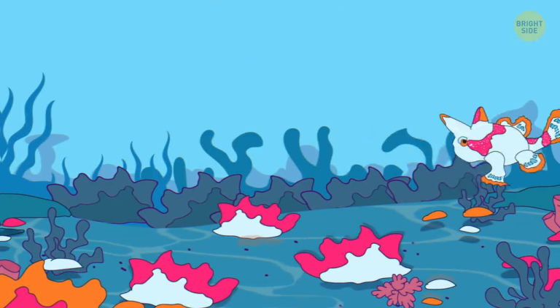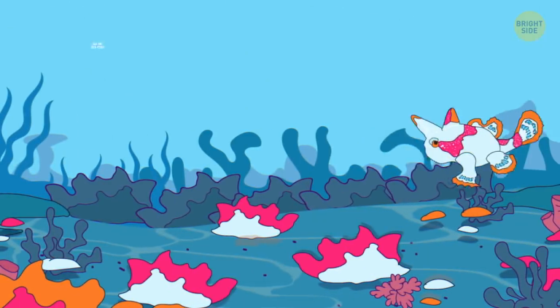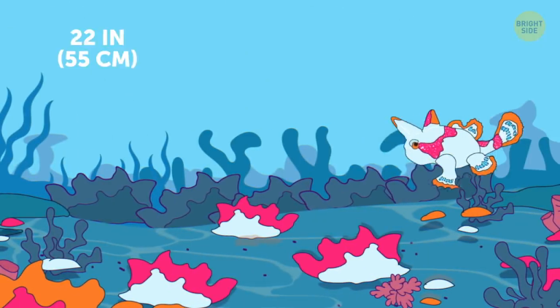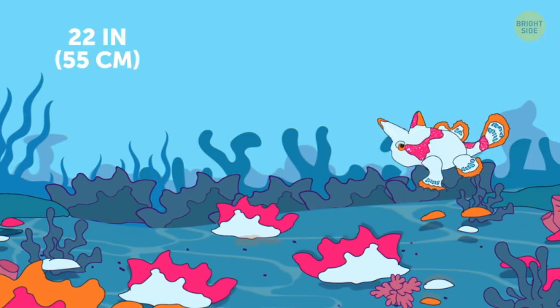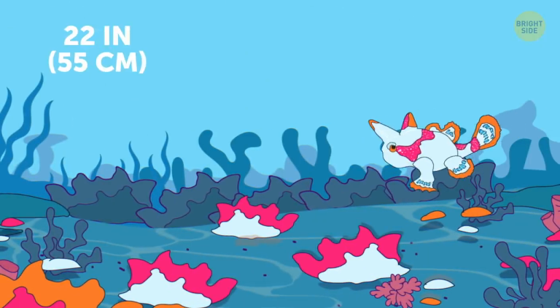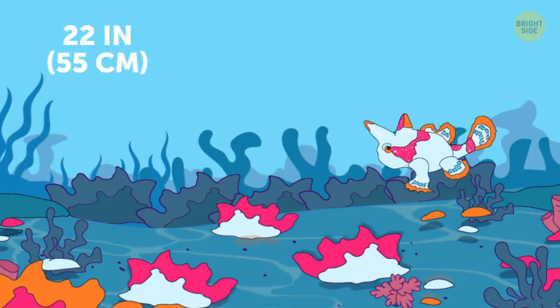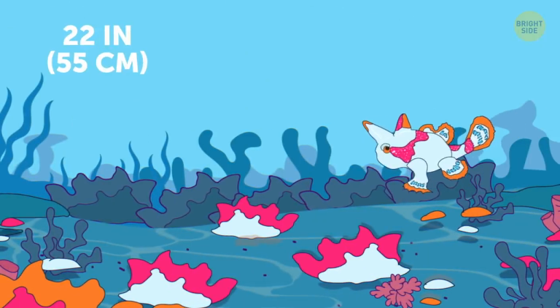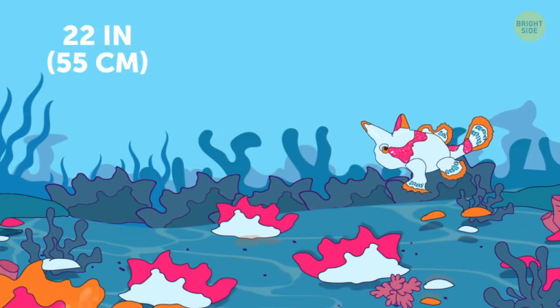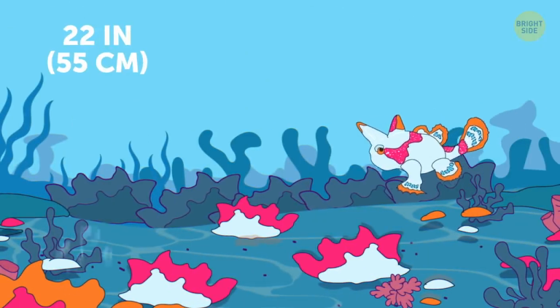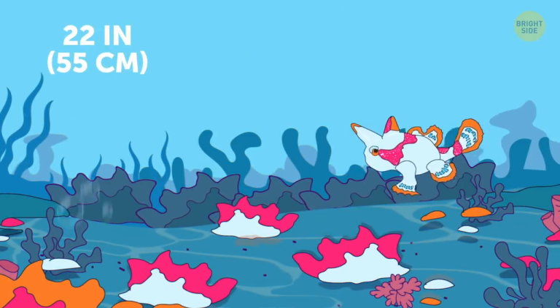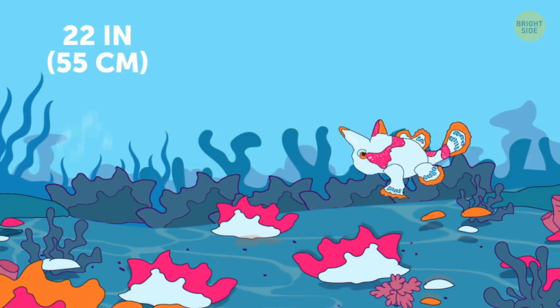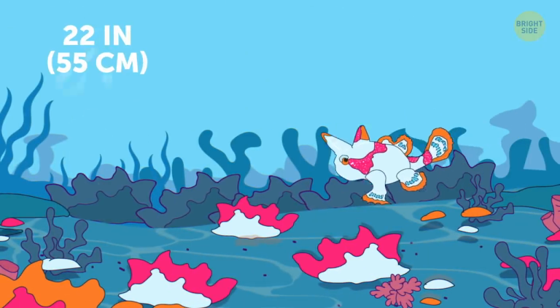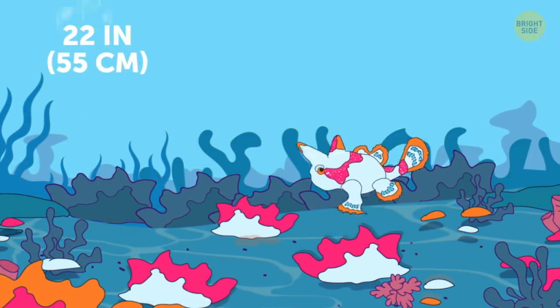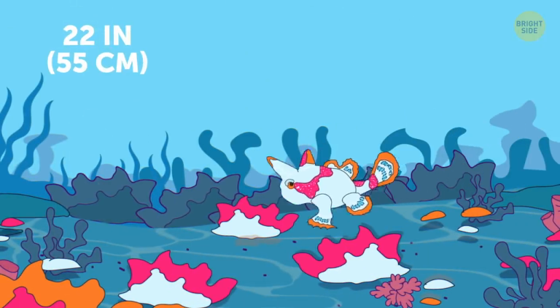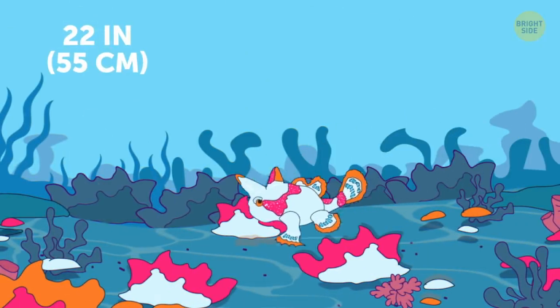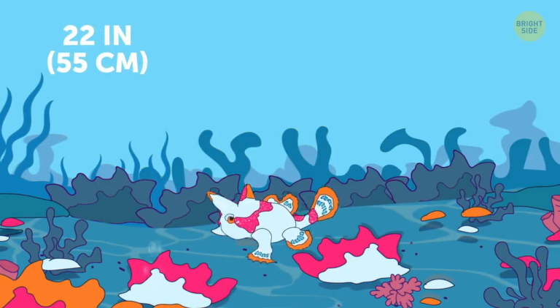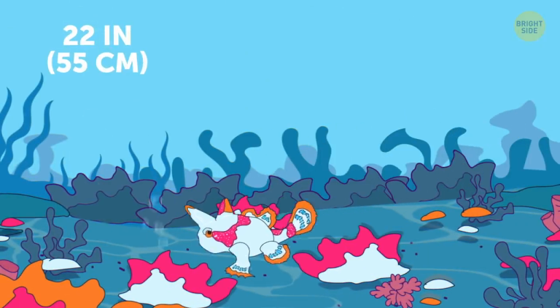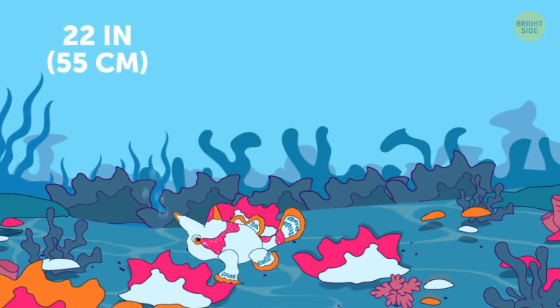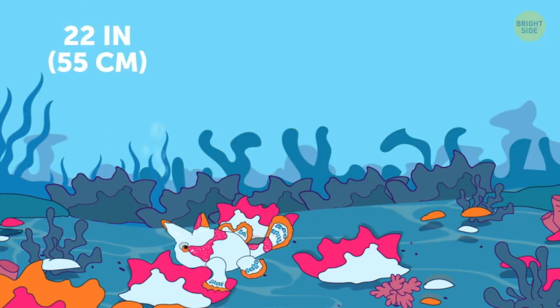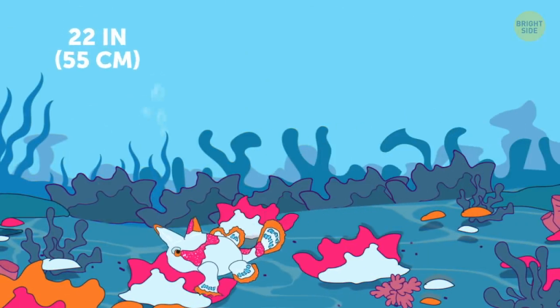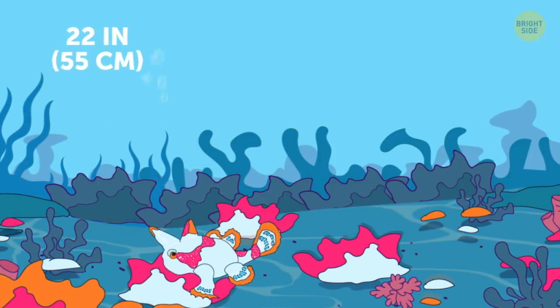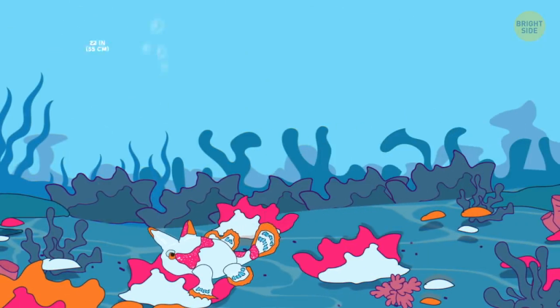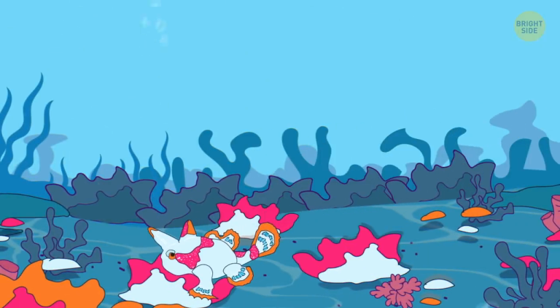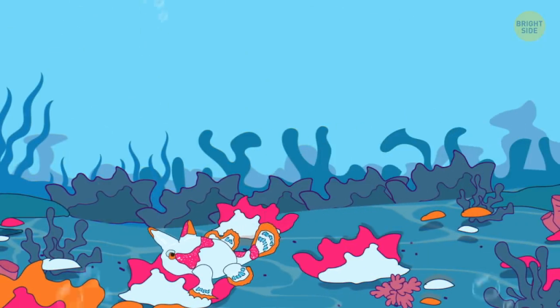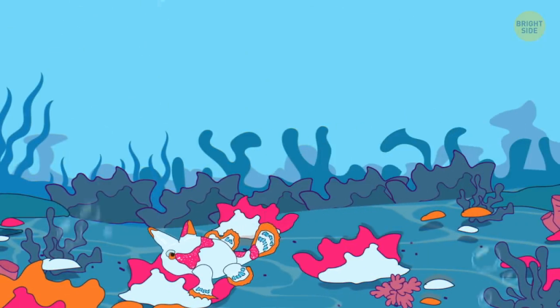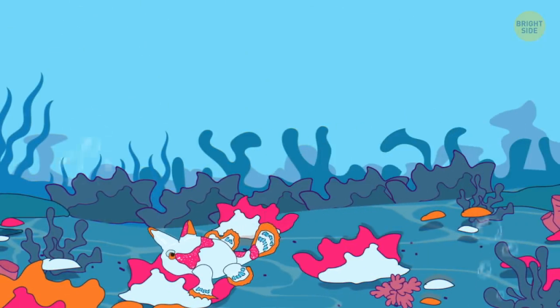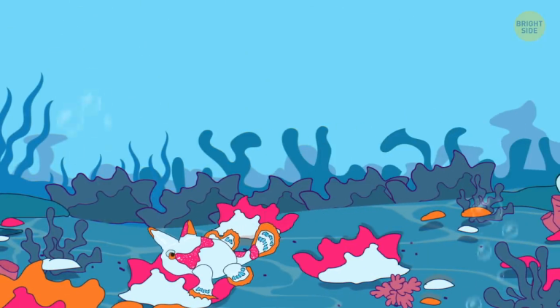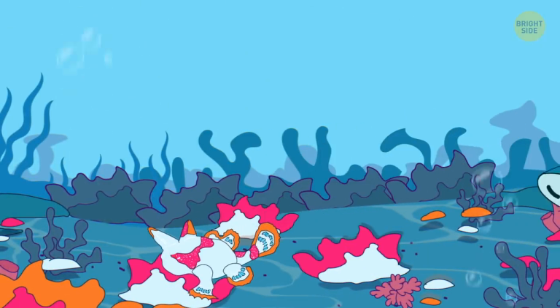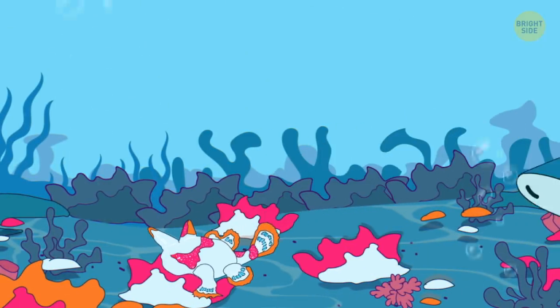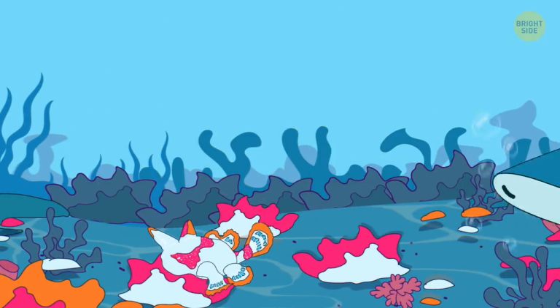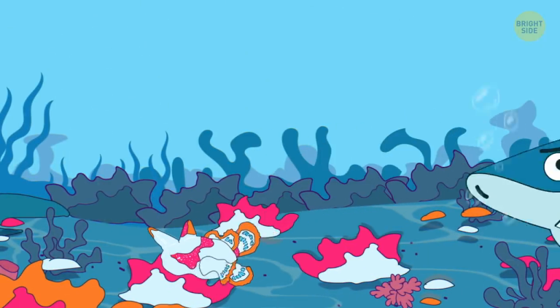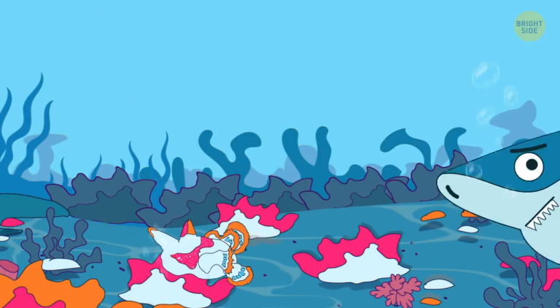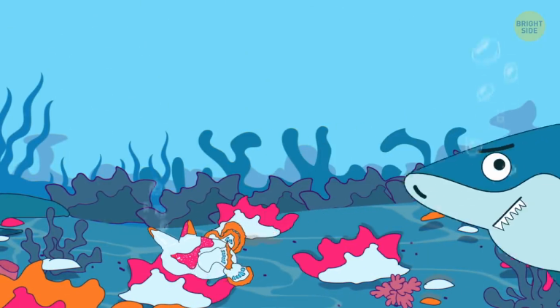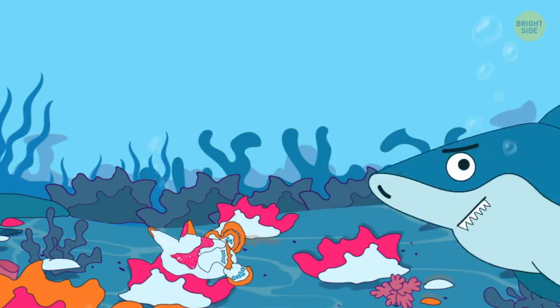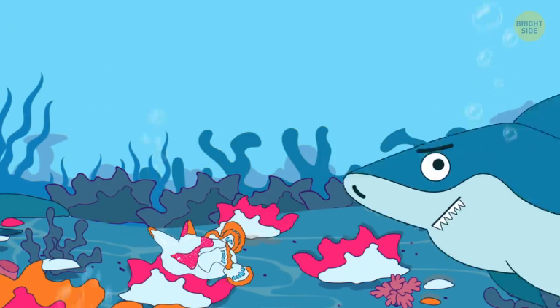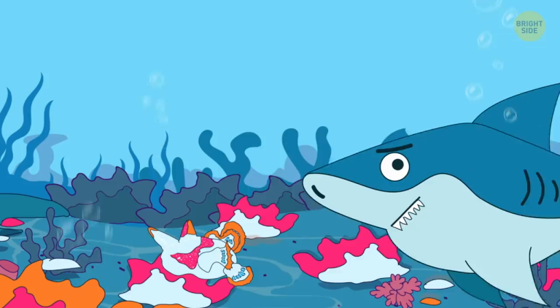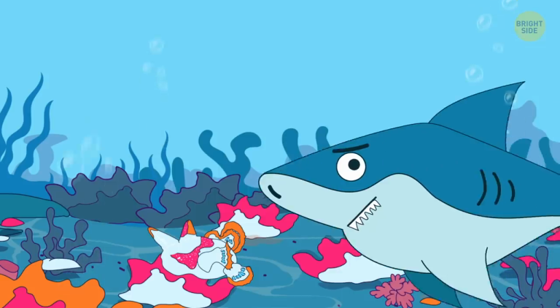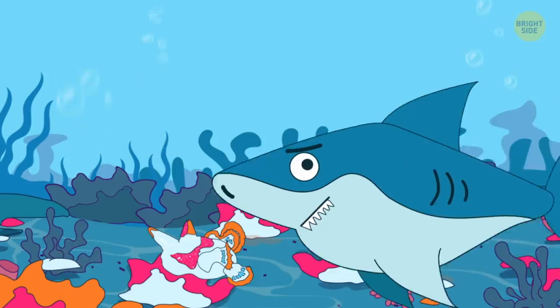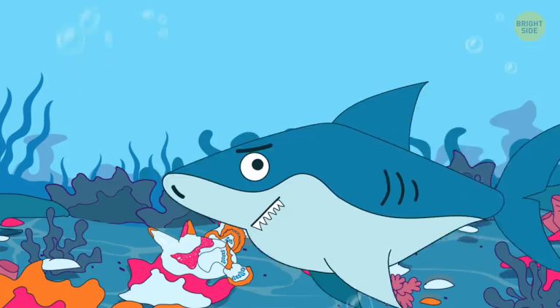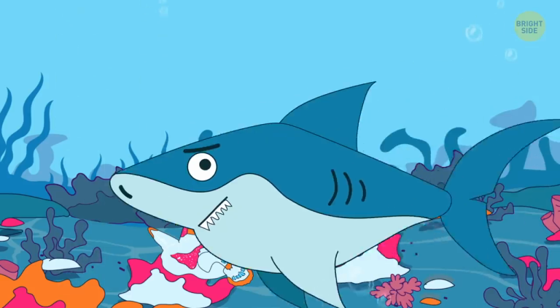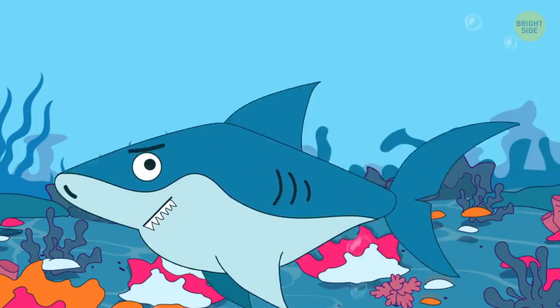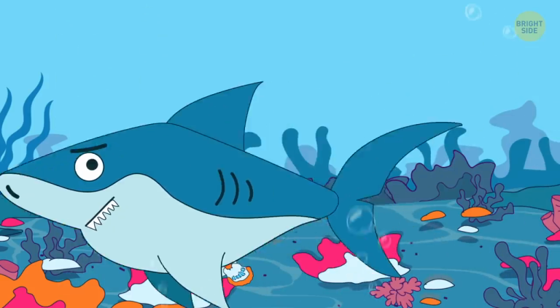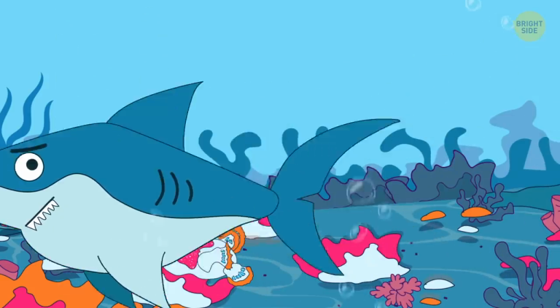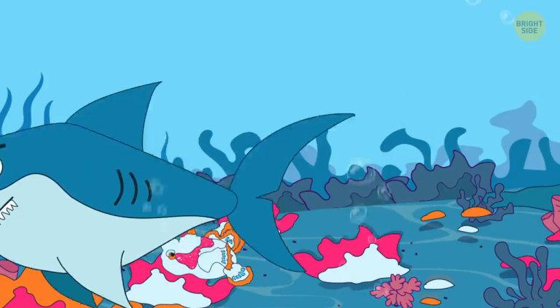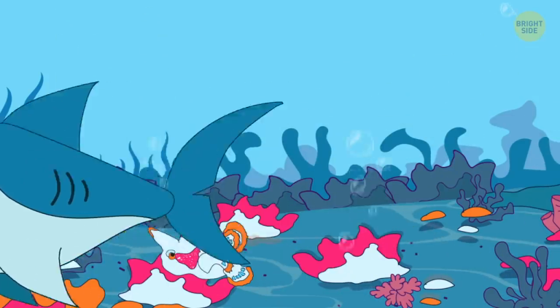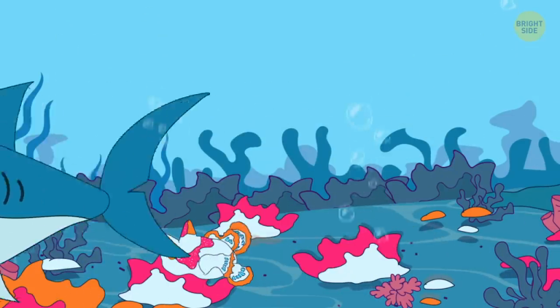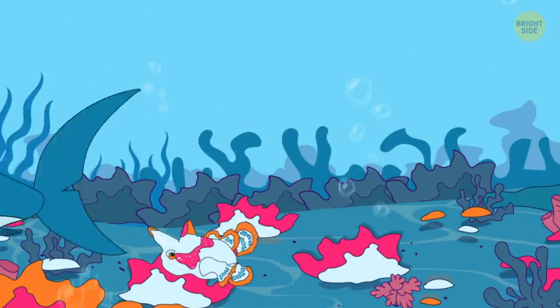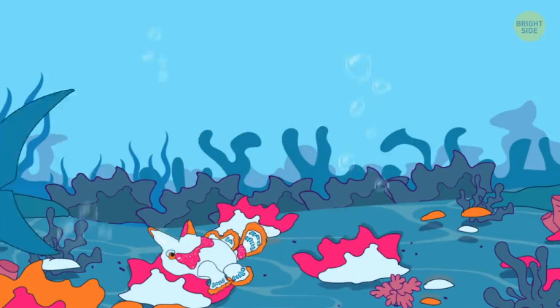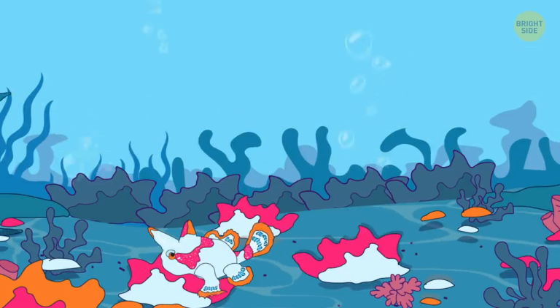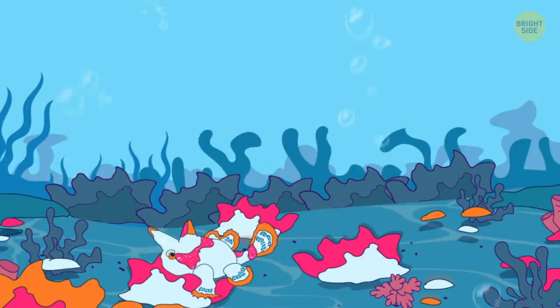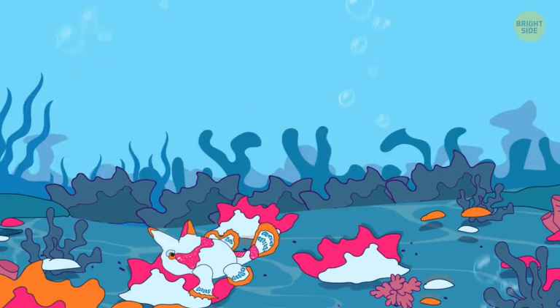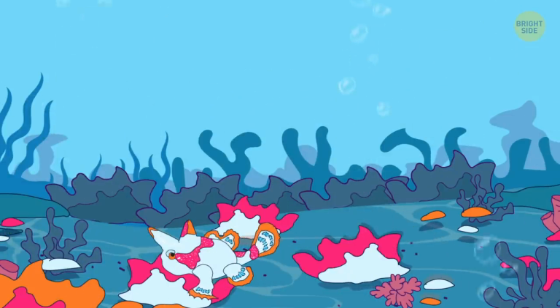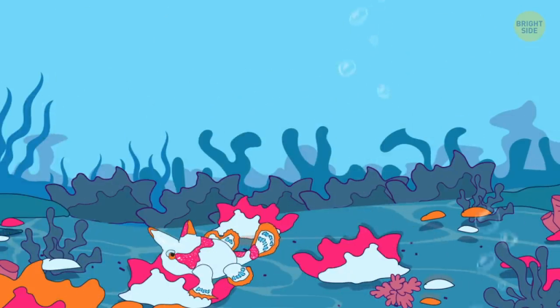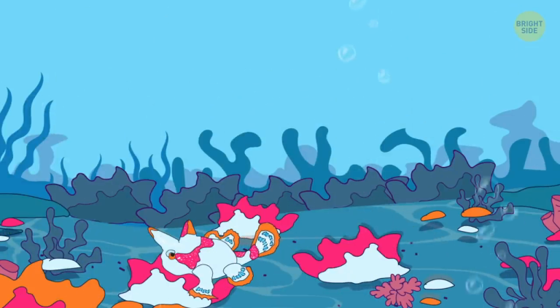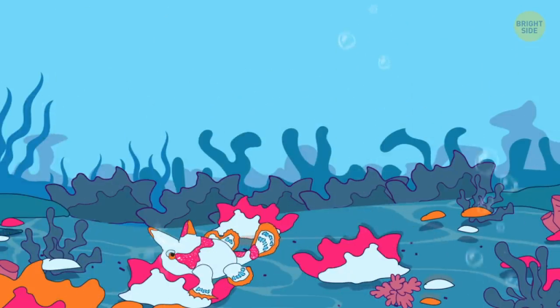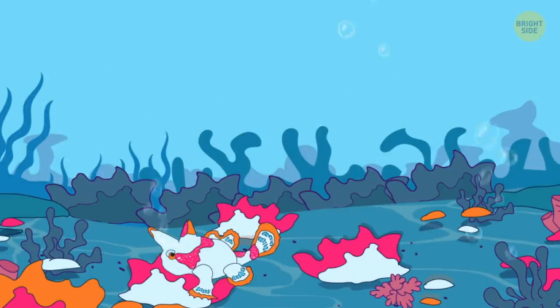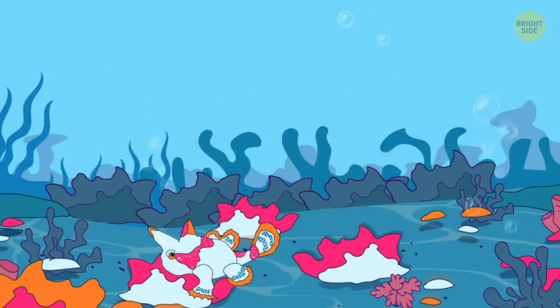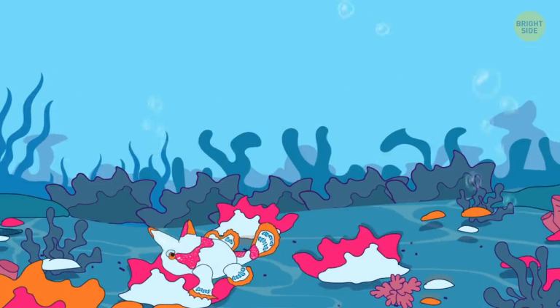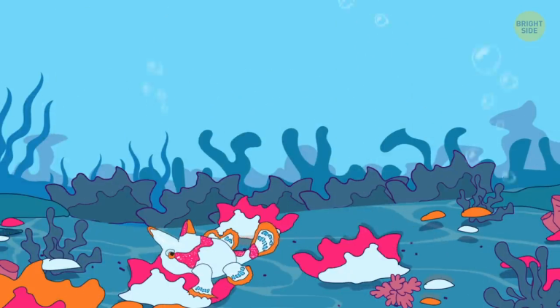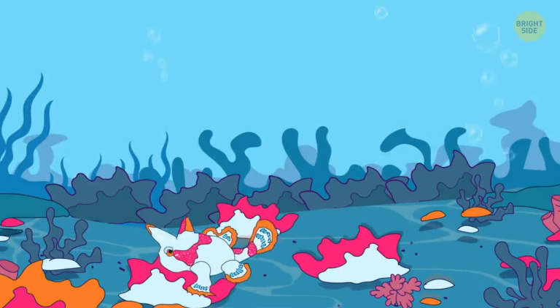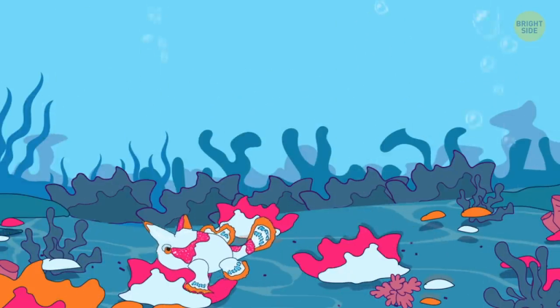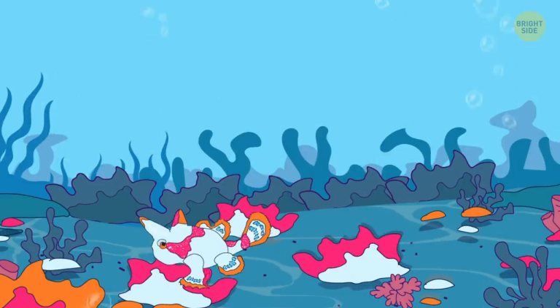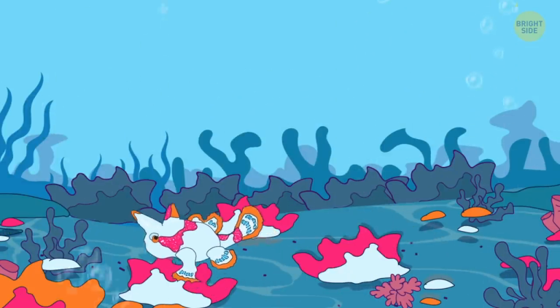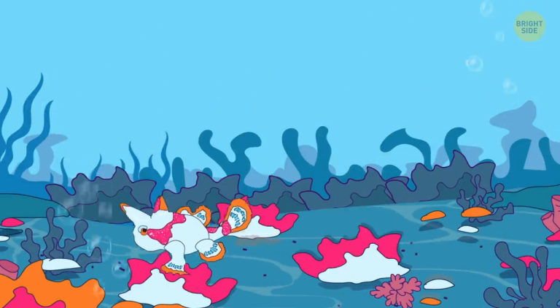Frogfish is a master of disguise rivaled only by octopuses. It can take the shape of almost anything on the sea bottom.